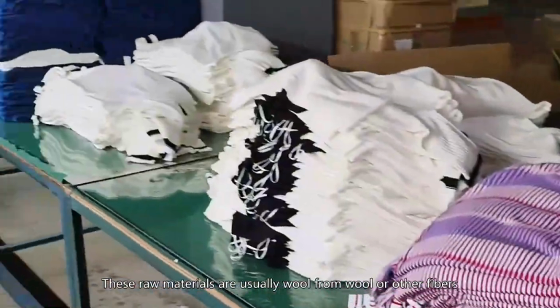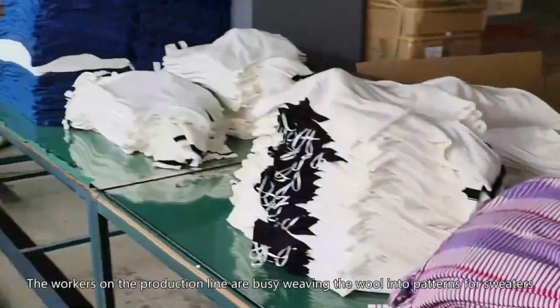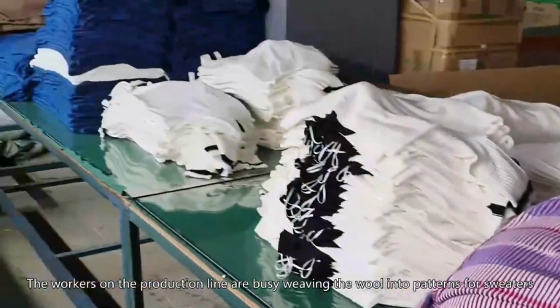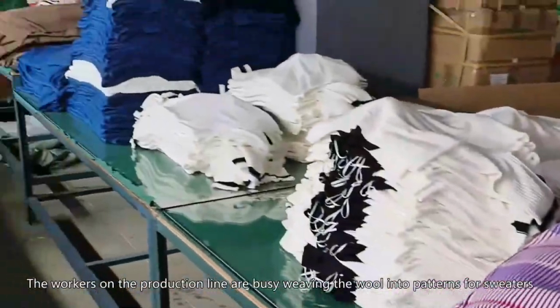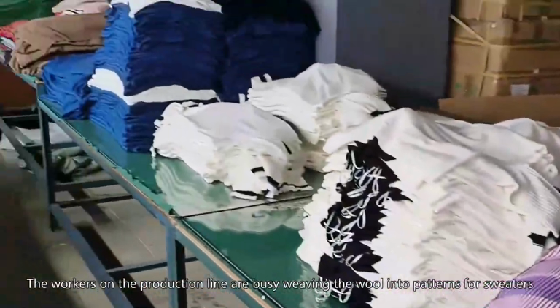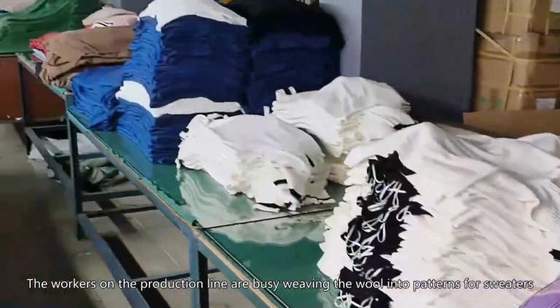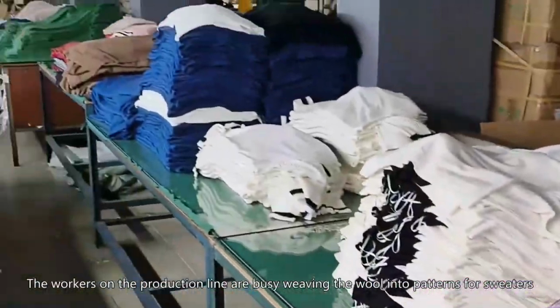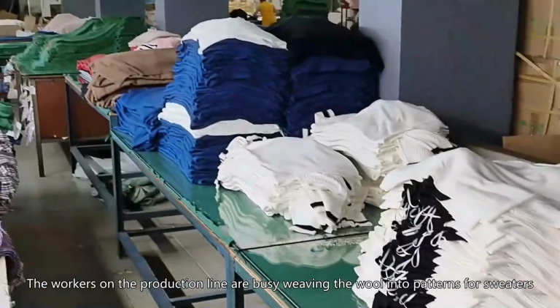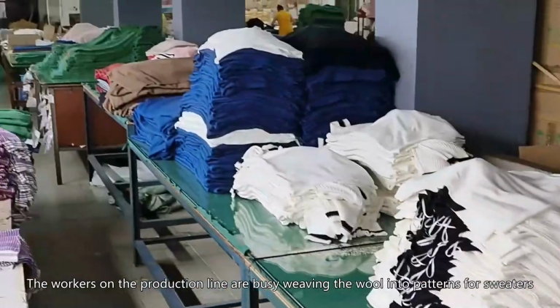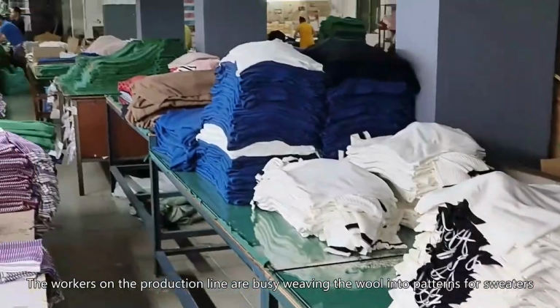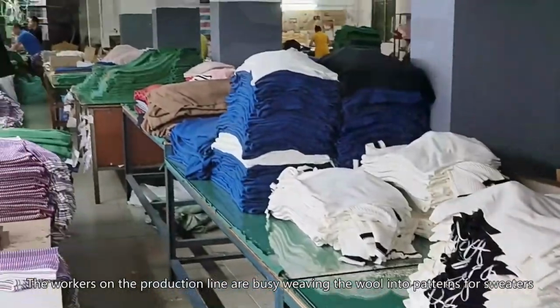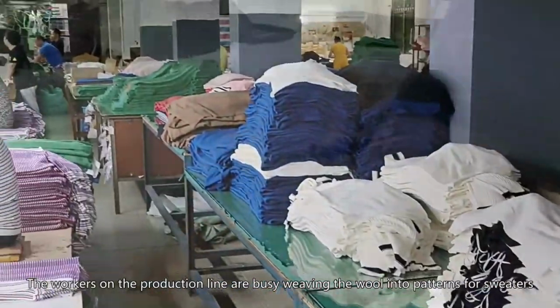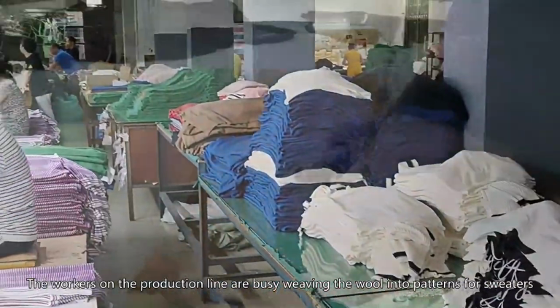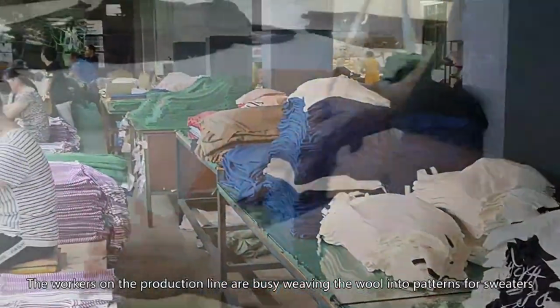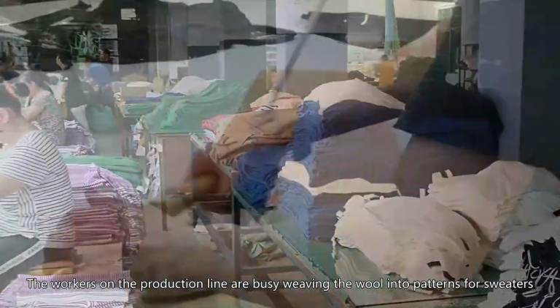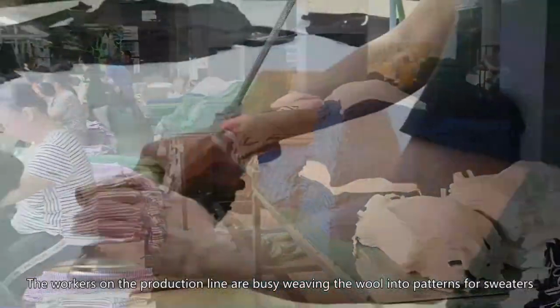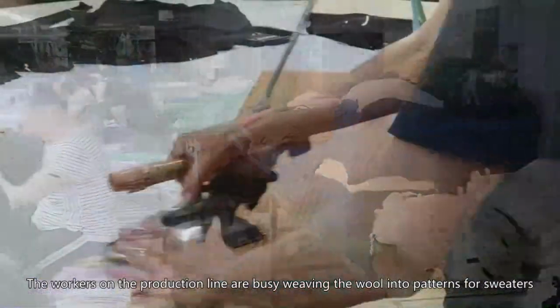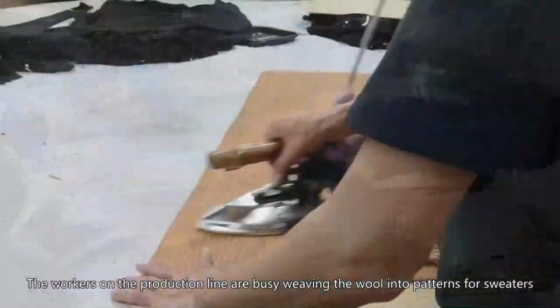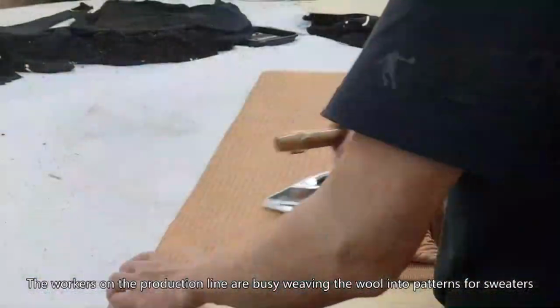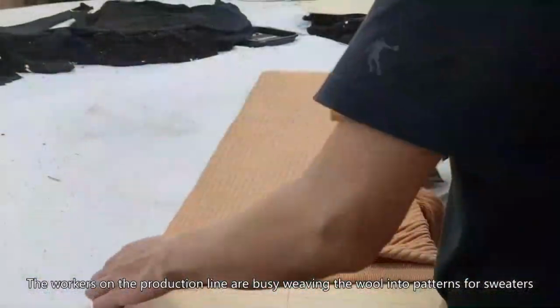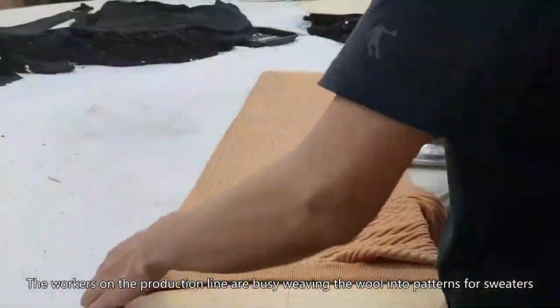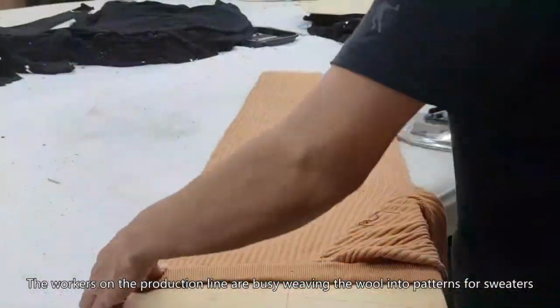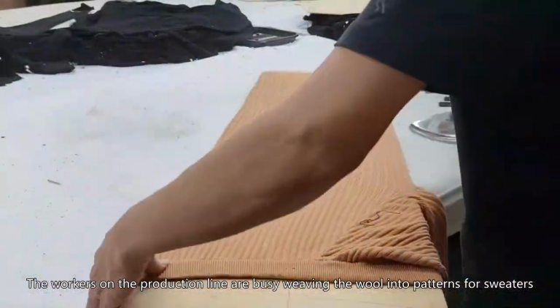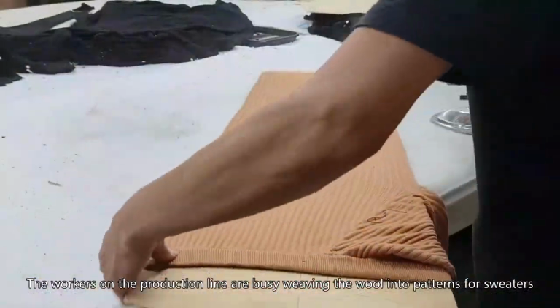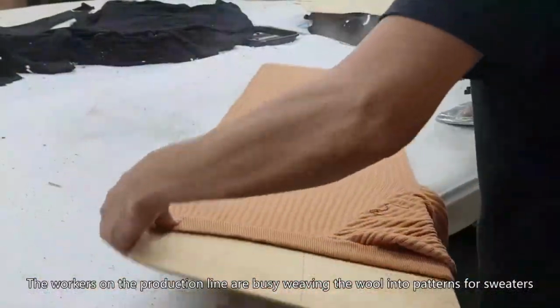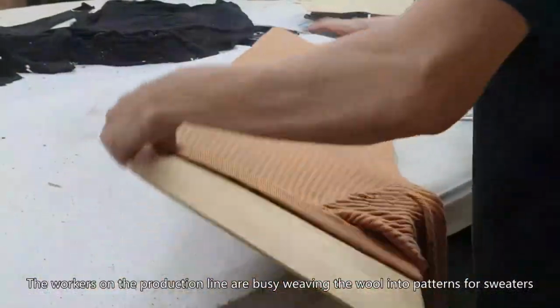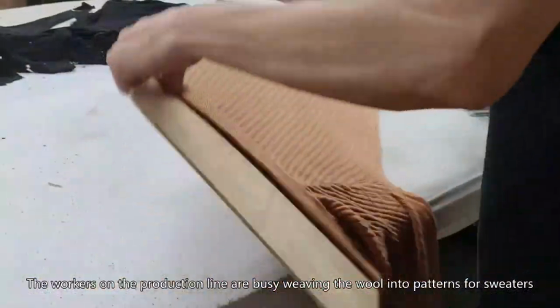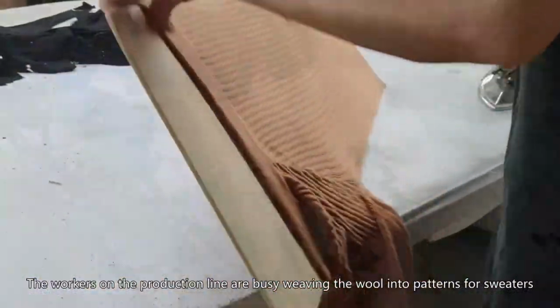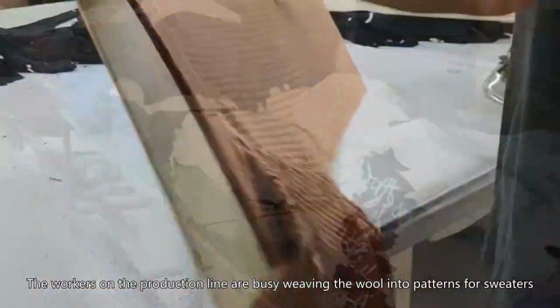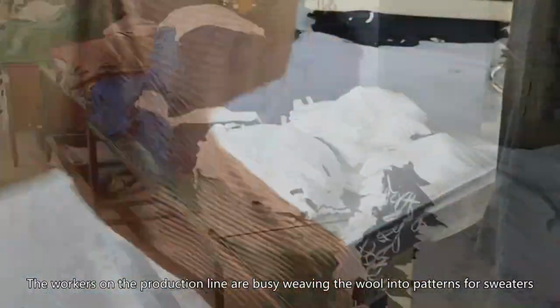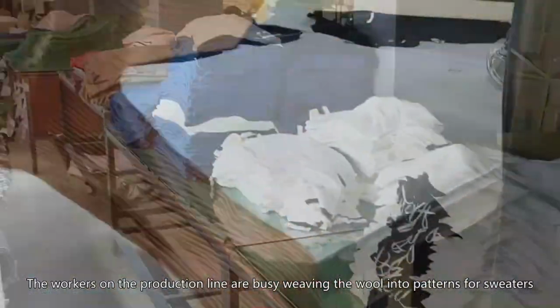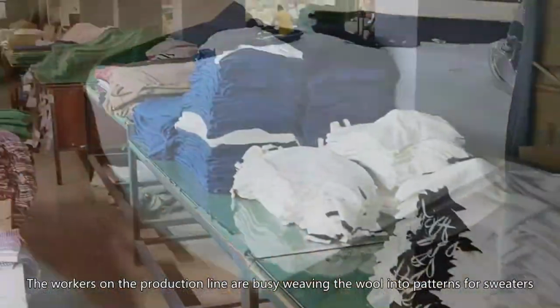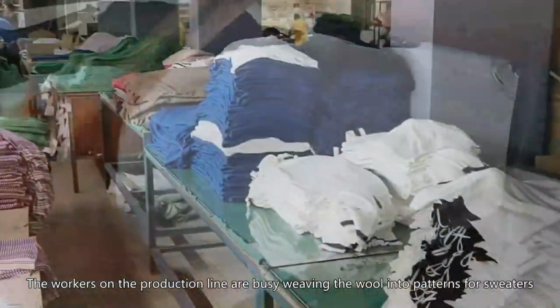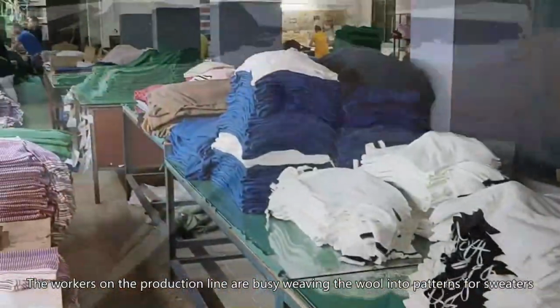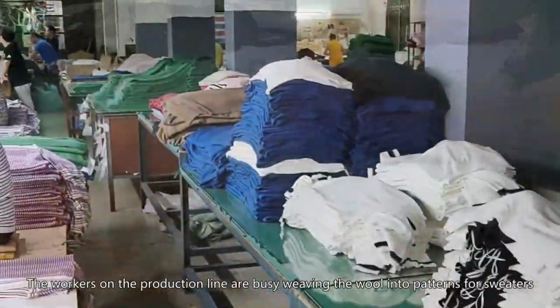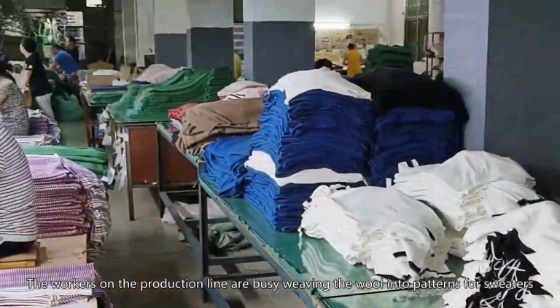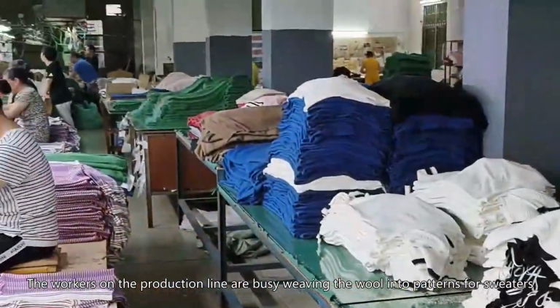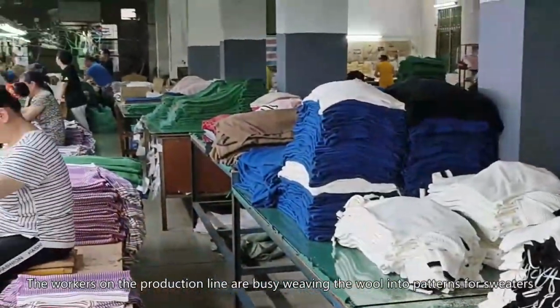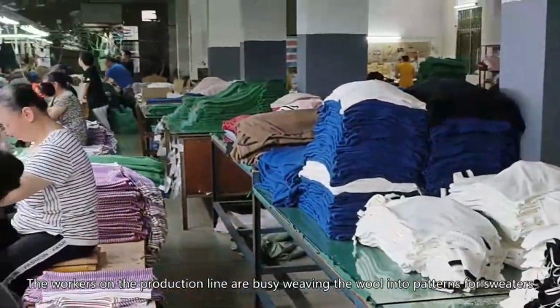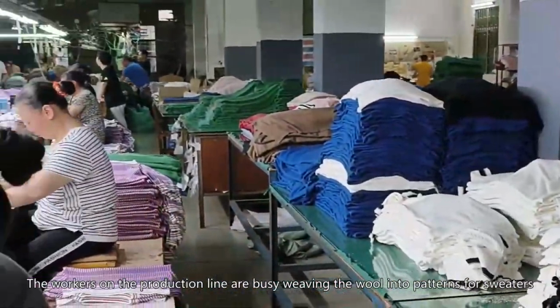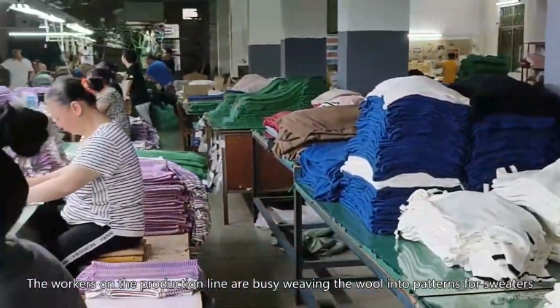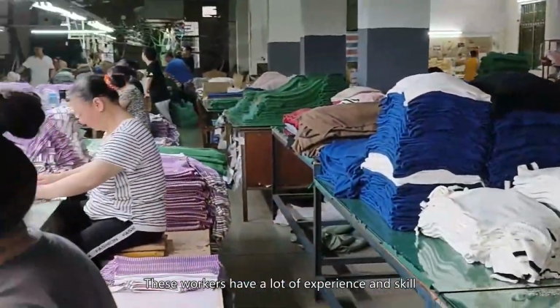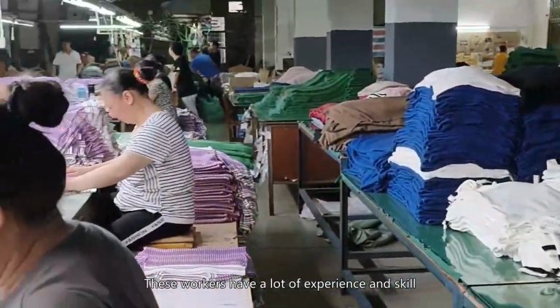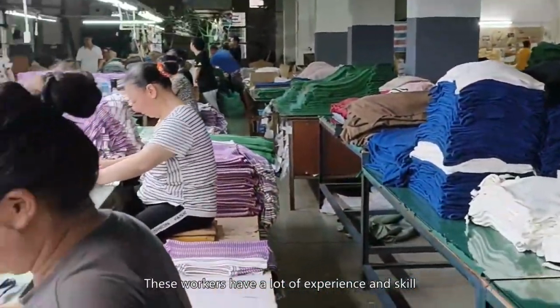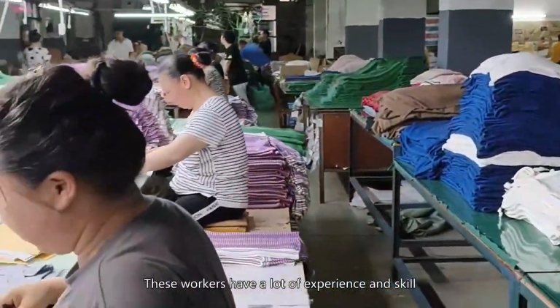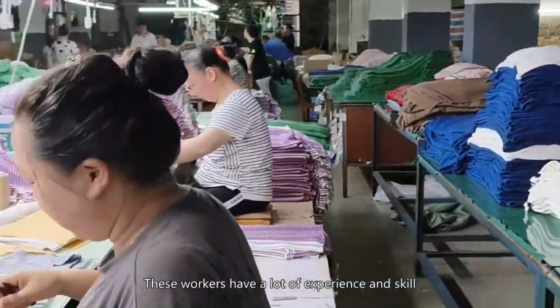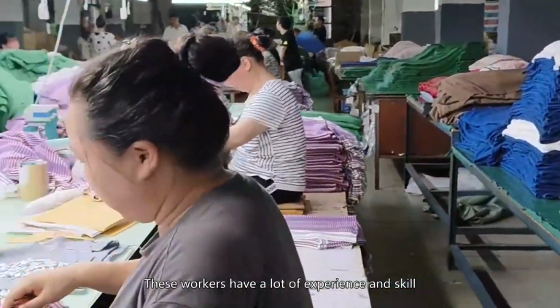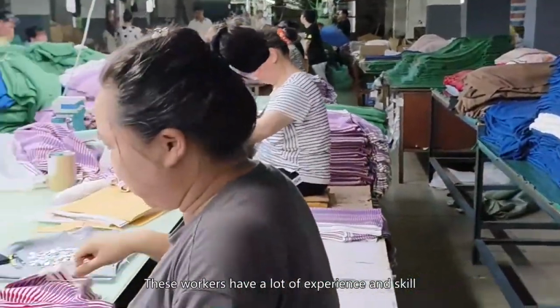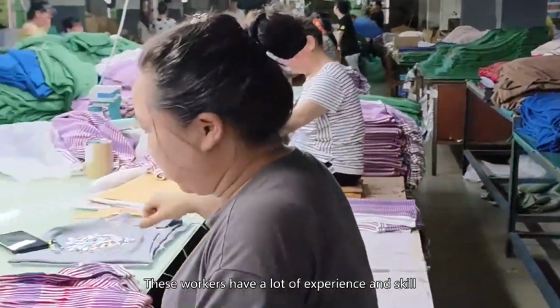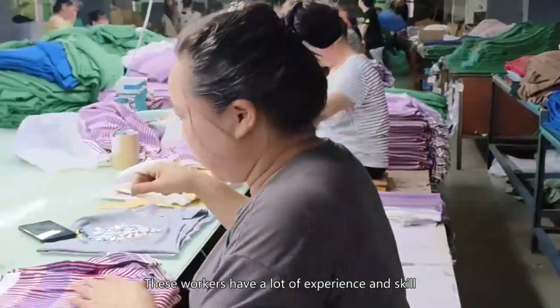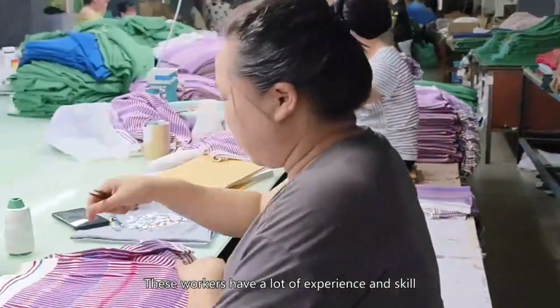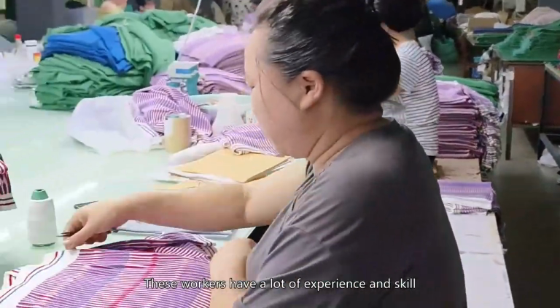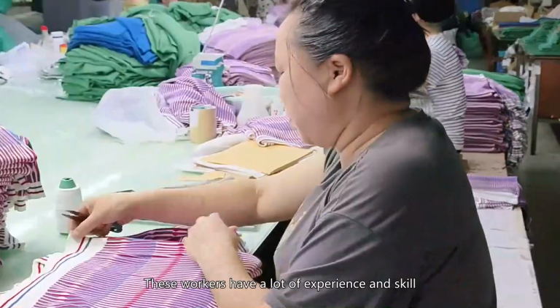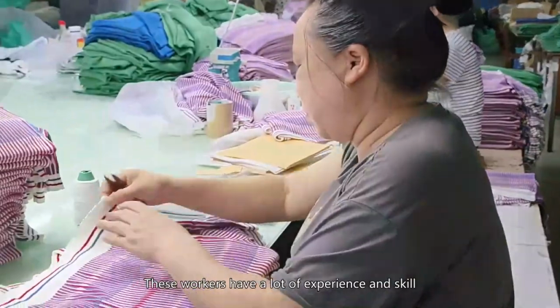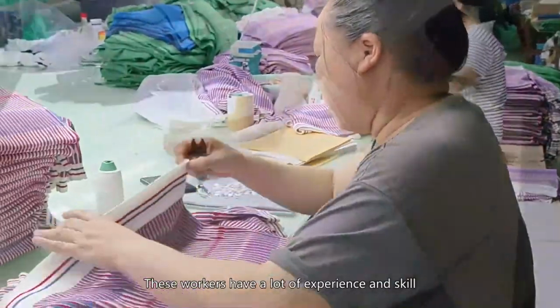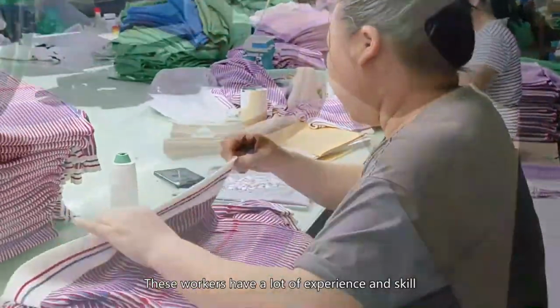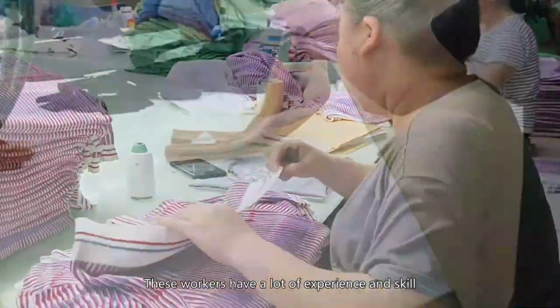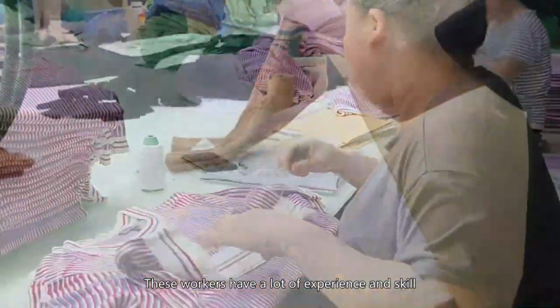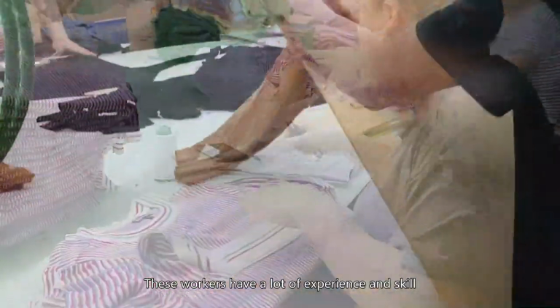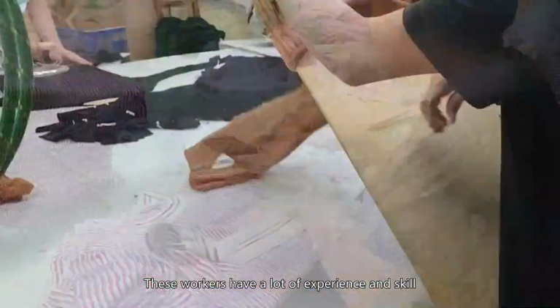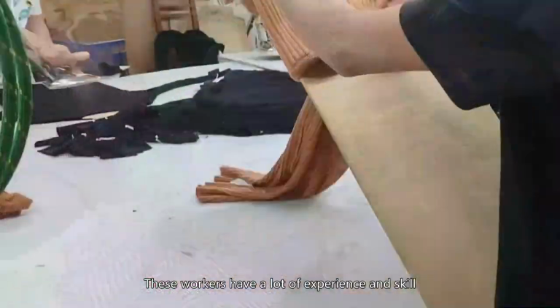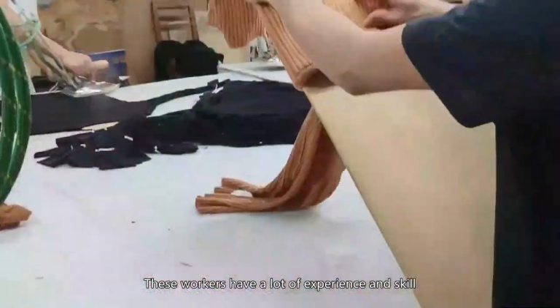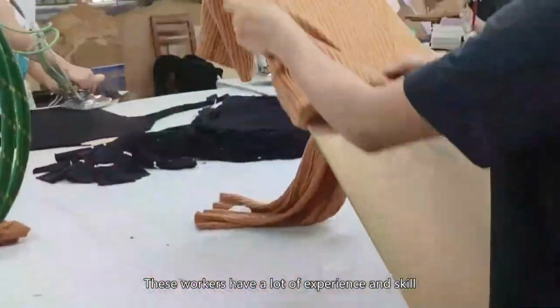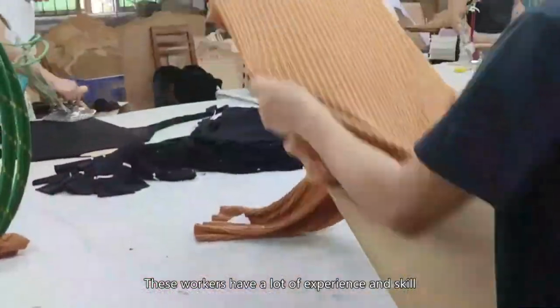The workers on the production line are busy weaving the wool into patterns for sweaters. These workers have a lot of experience and skill.